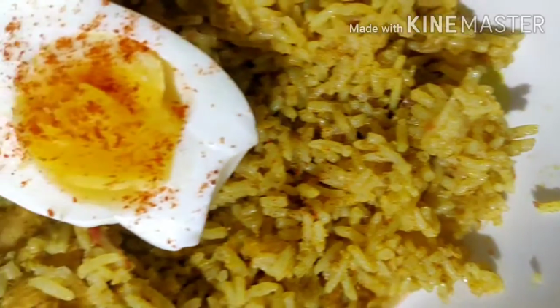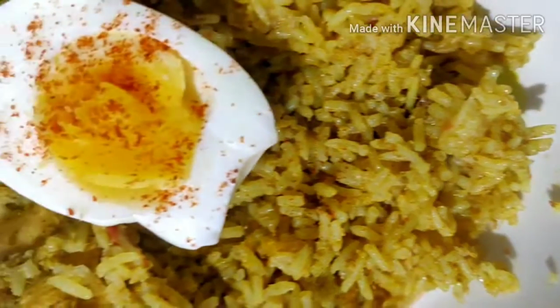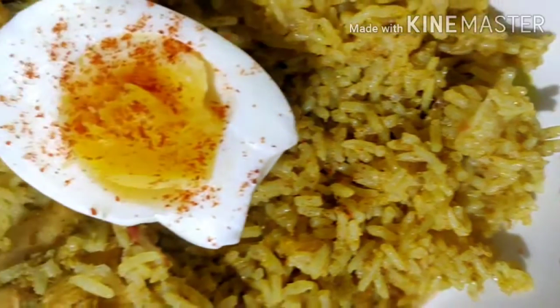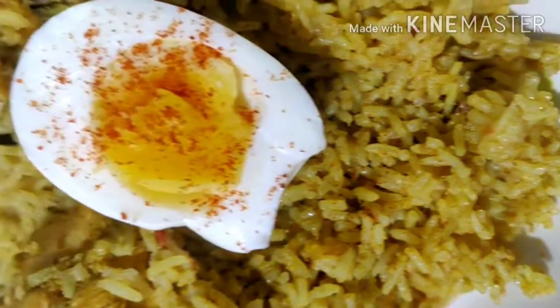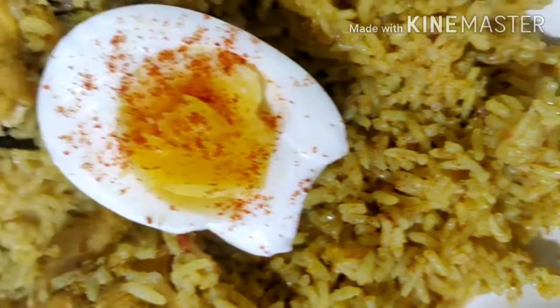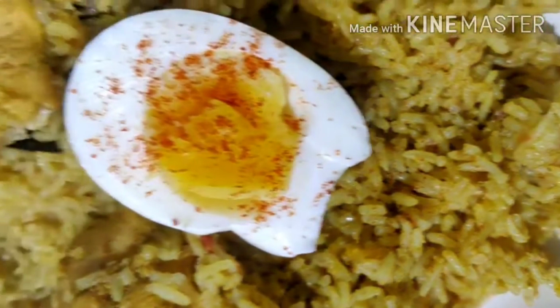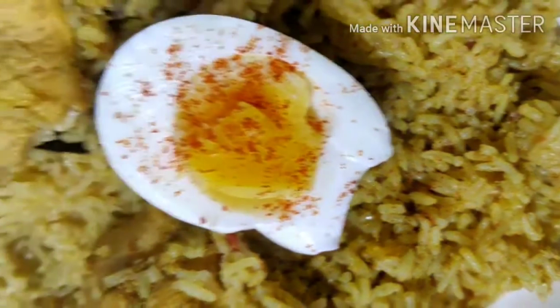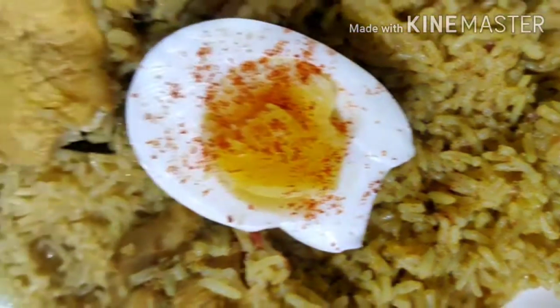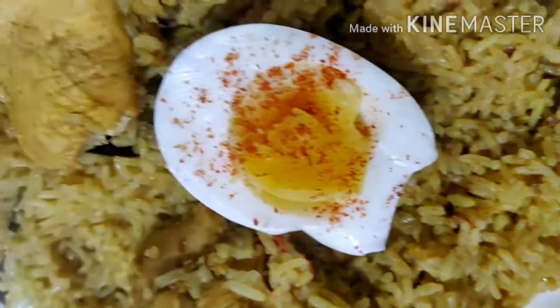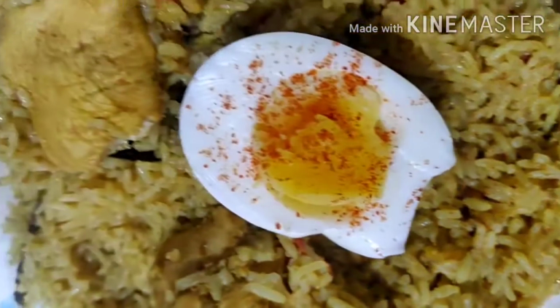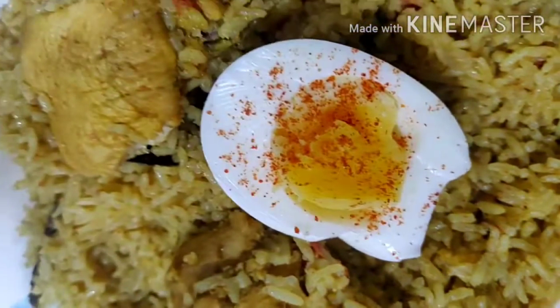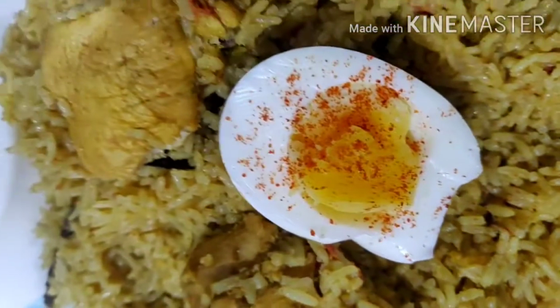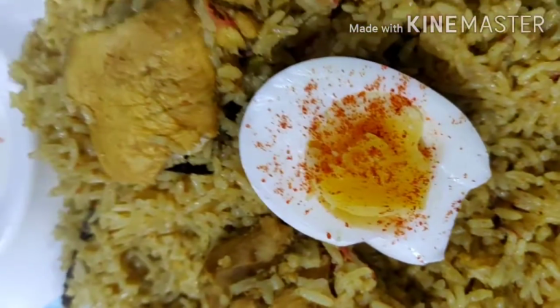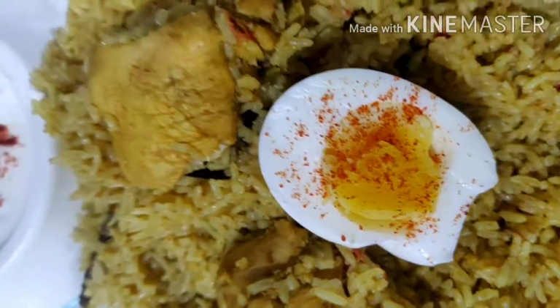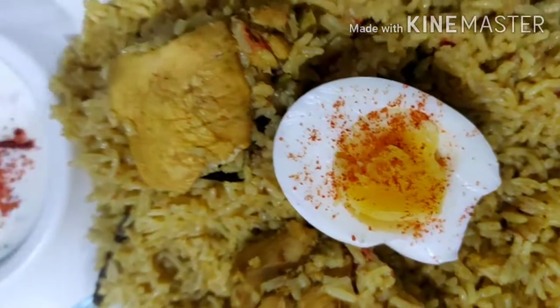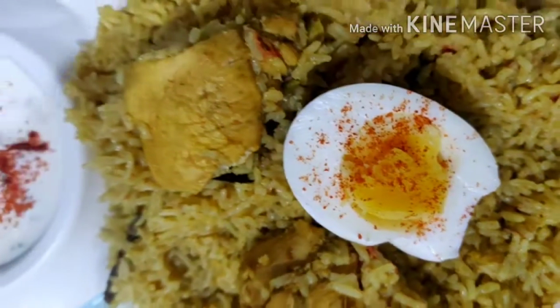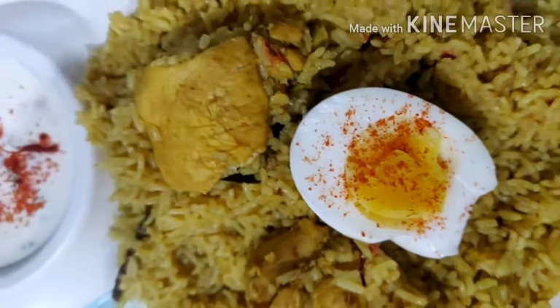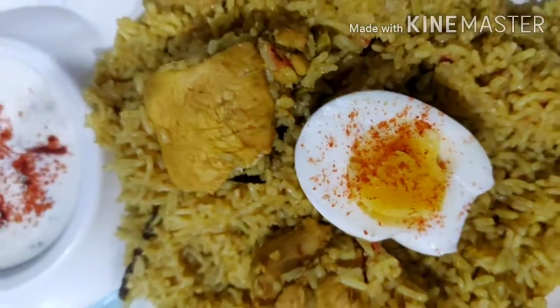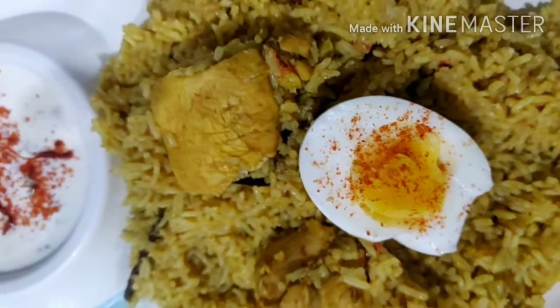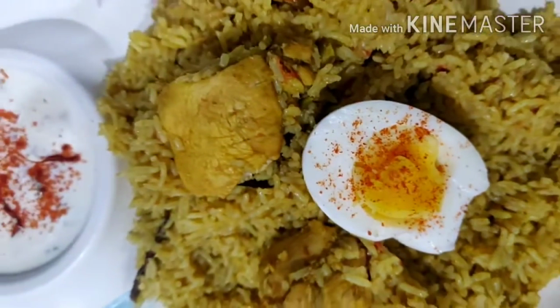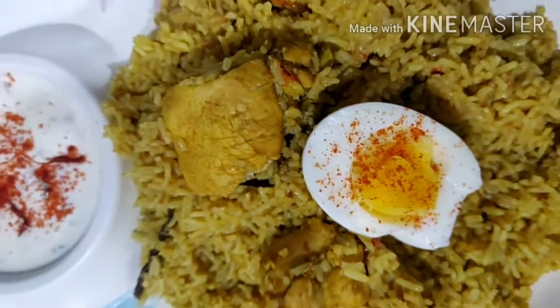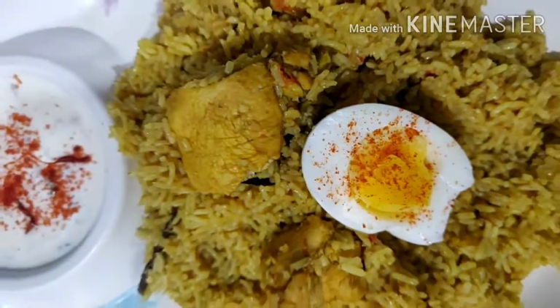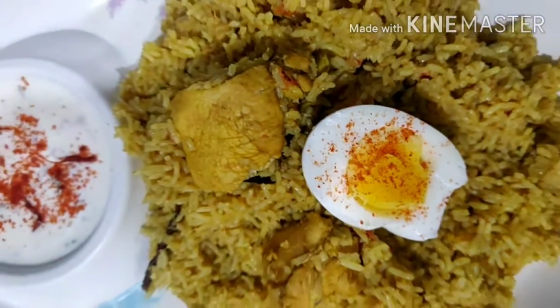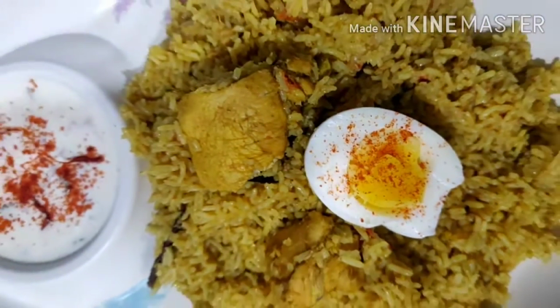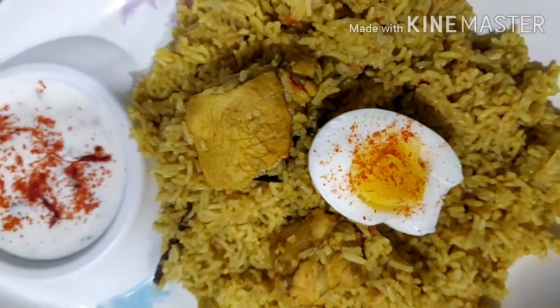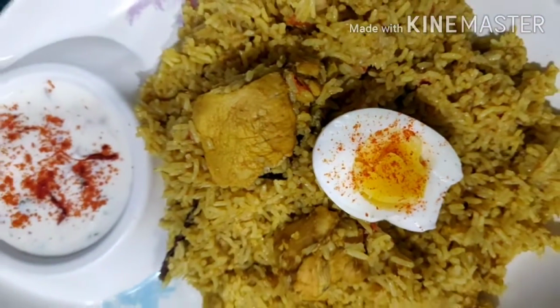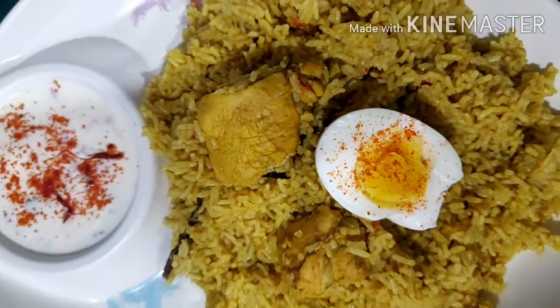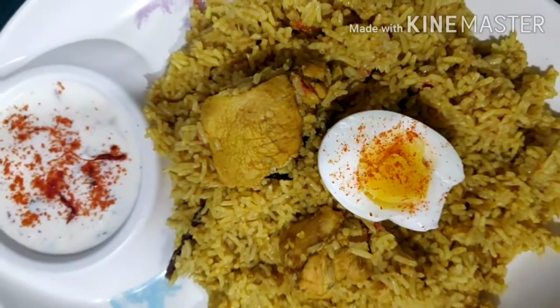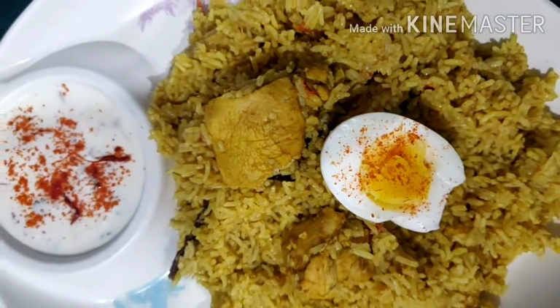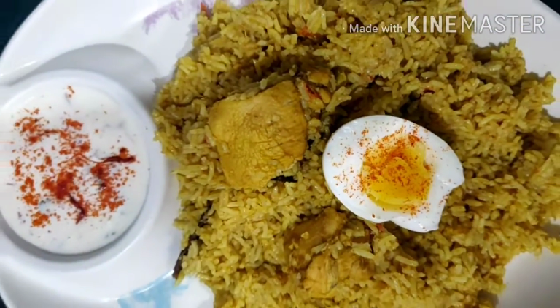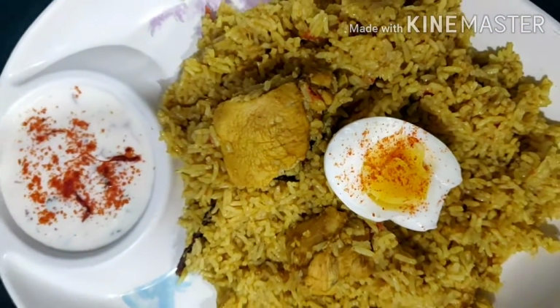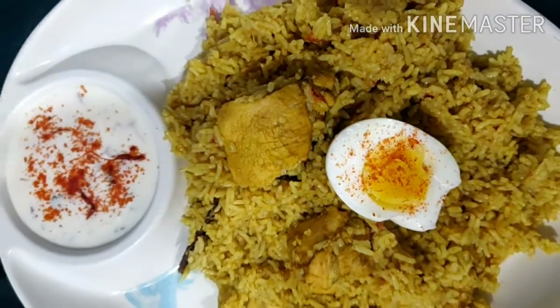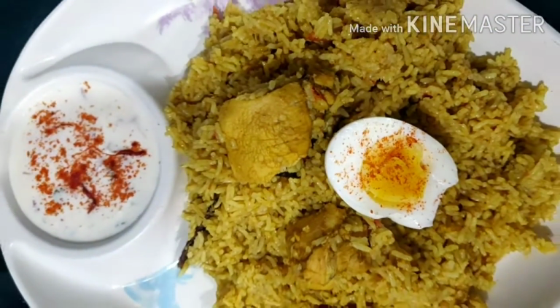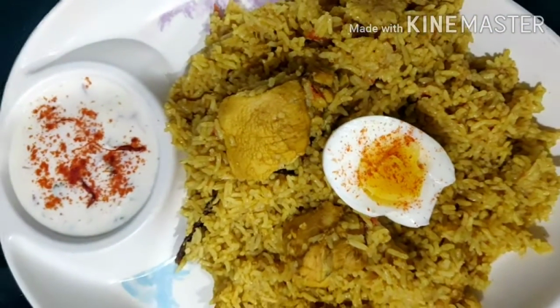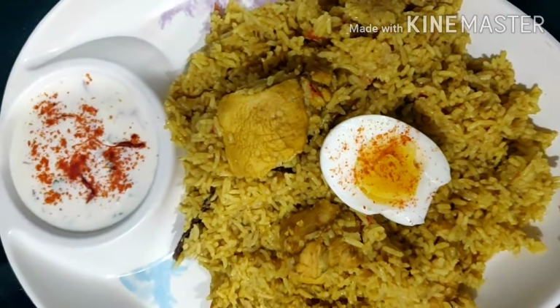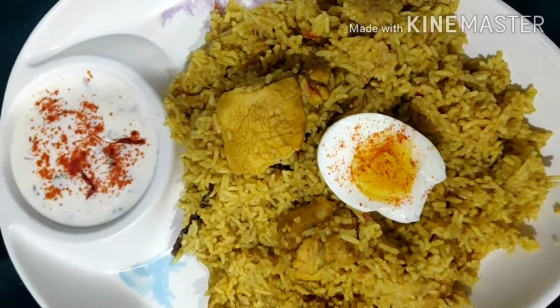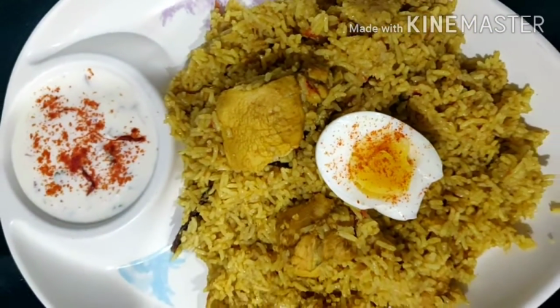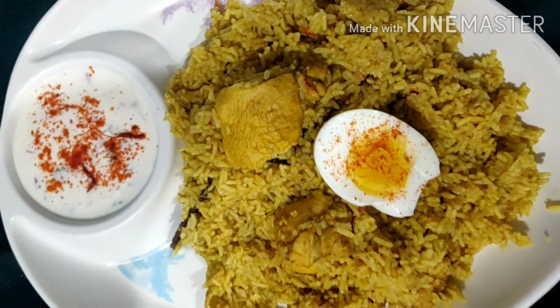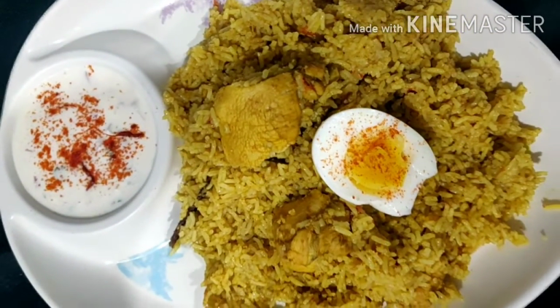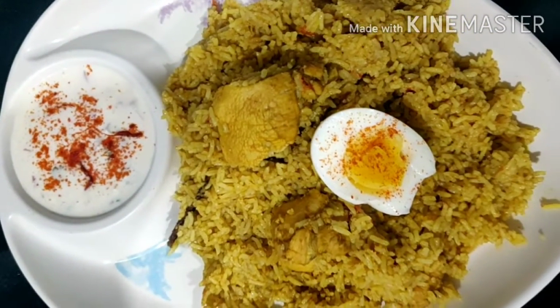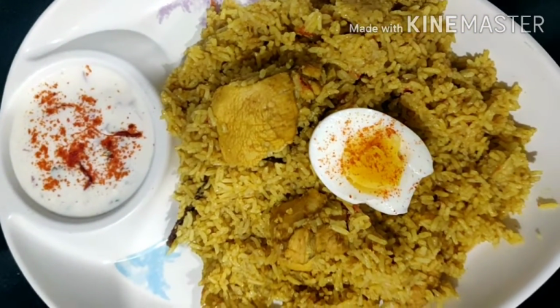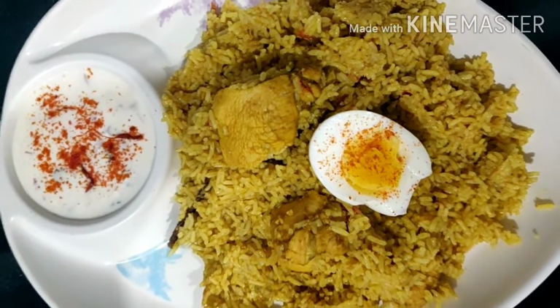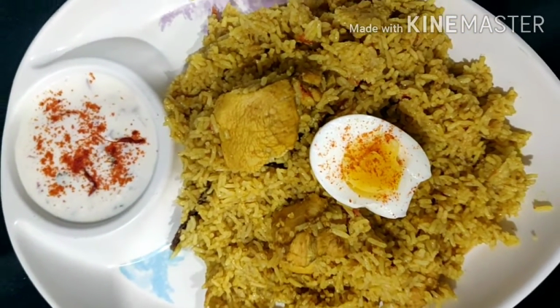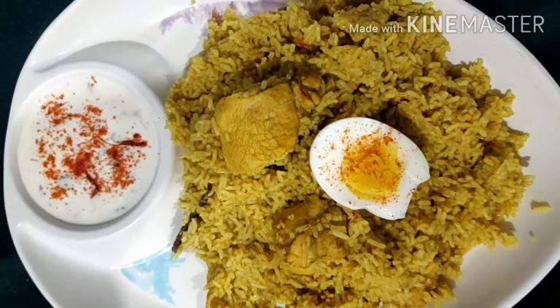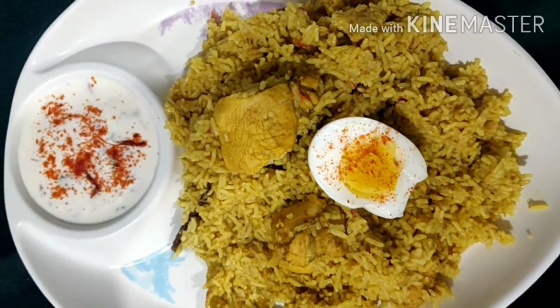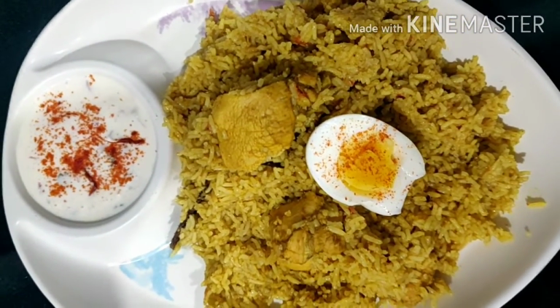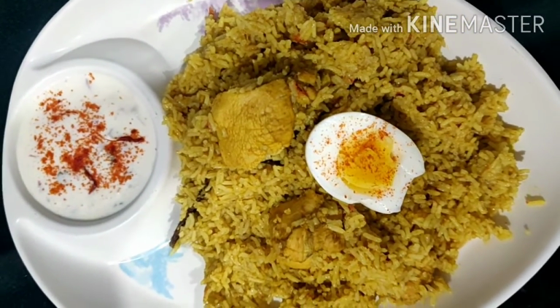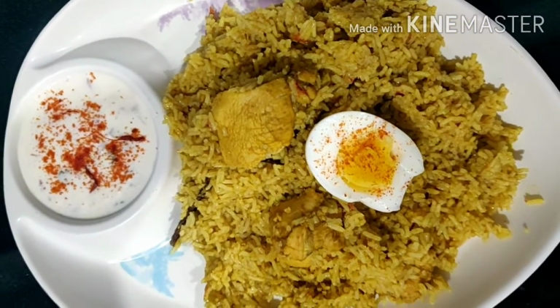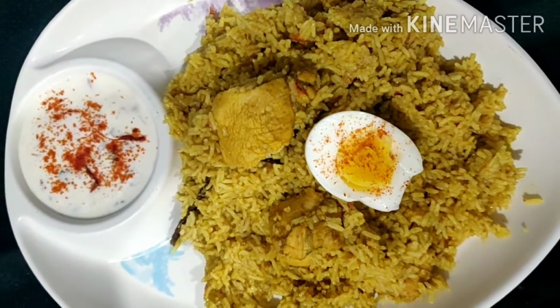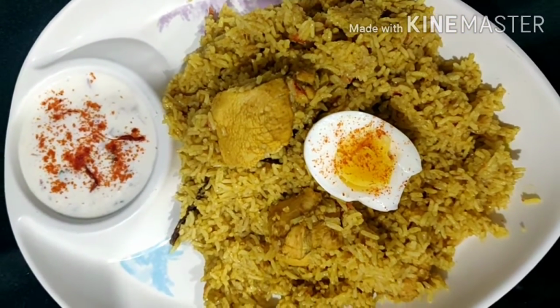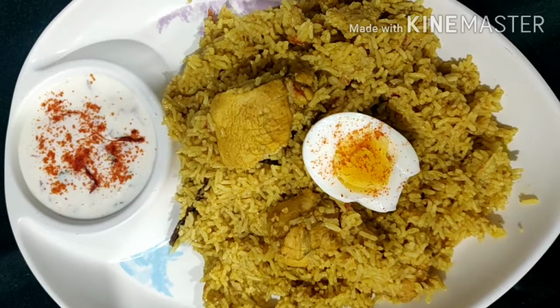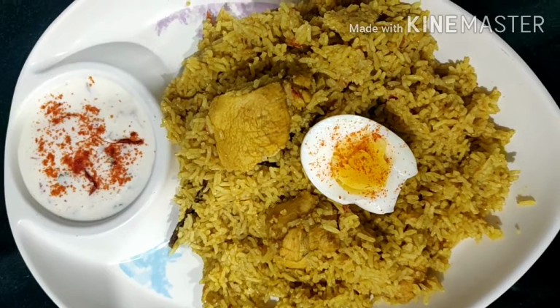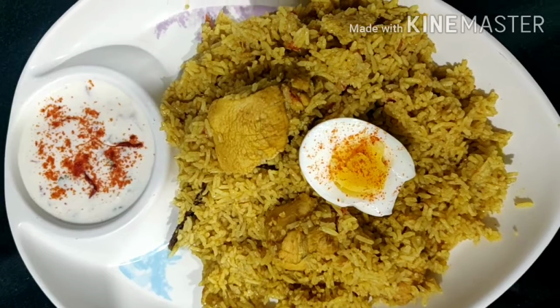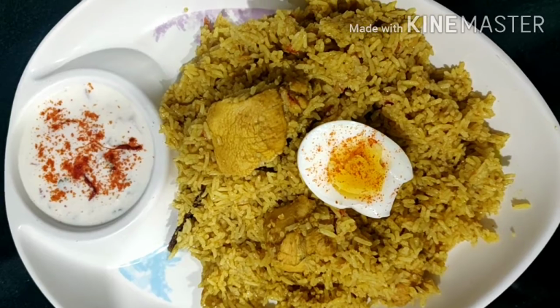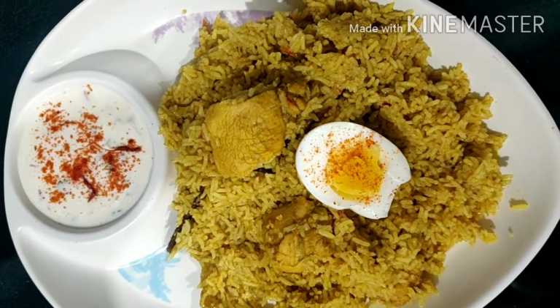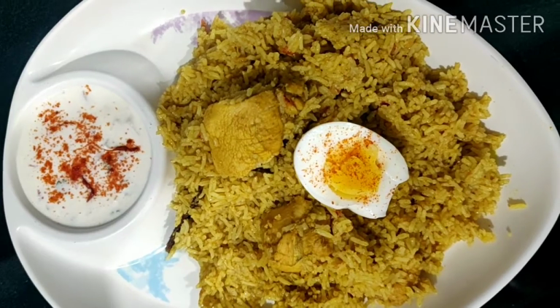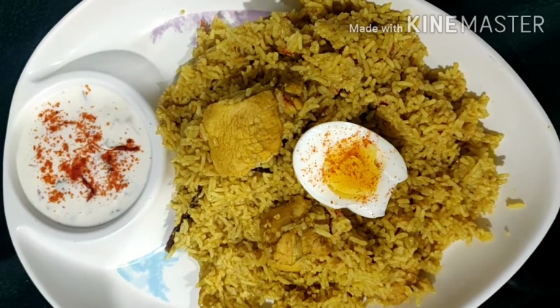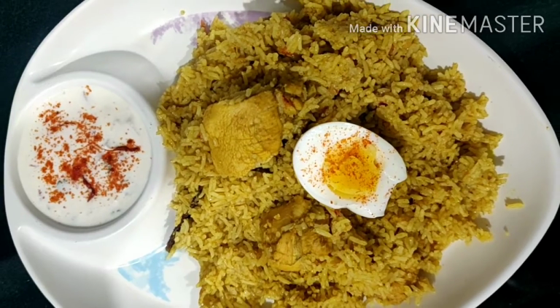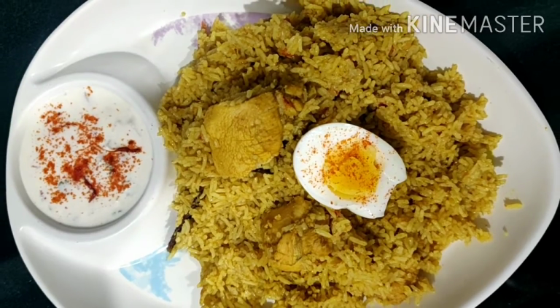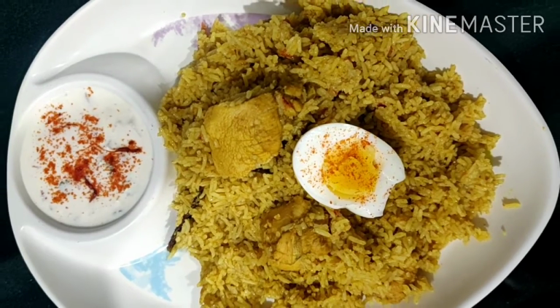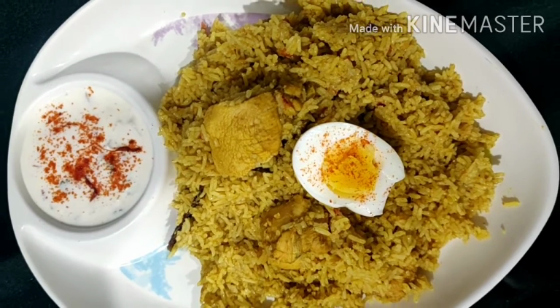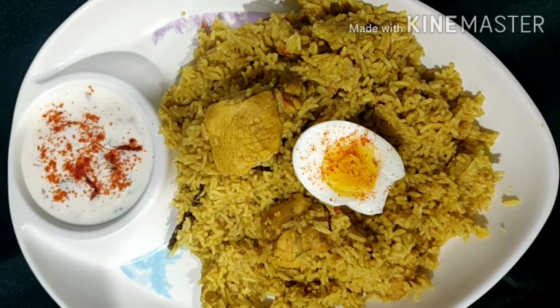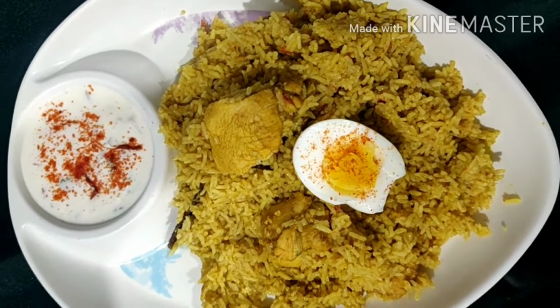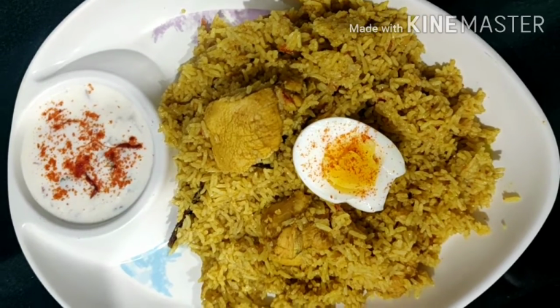Hello, I am doing chicken biryani in a pressure cooker. I am going to try it for the first time.